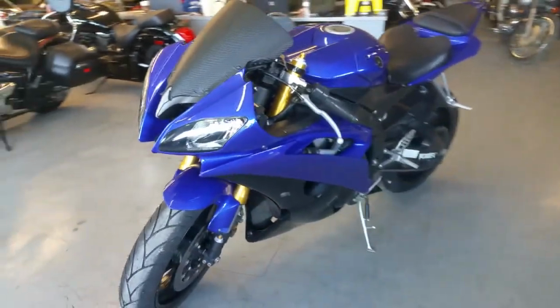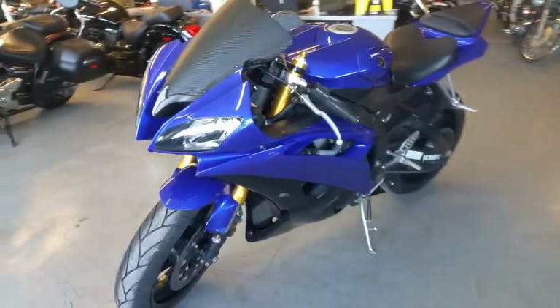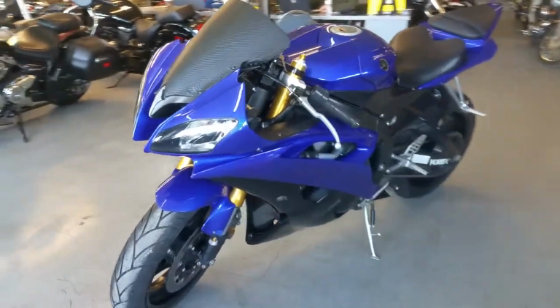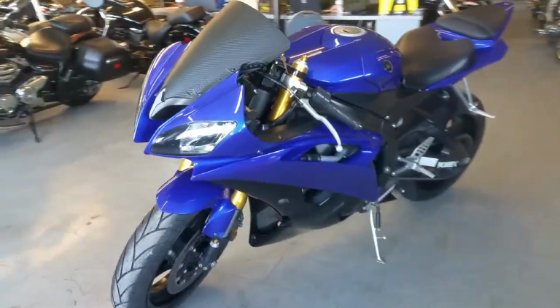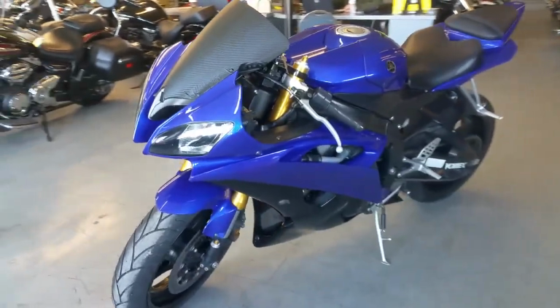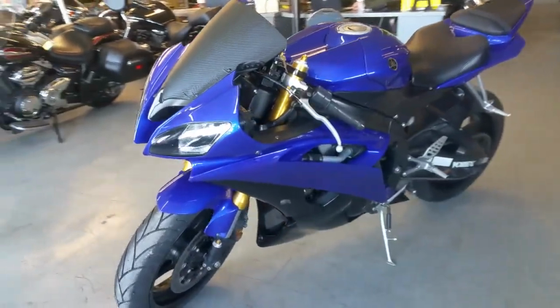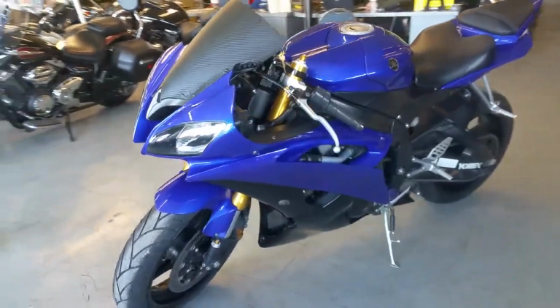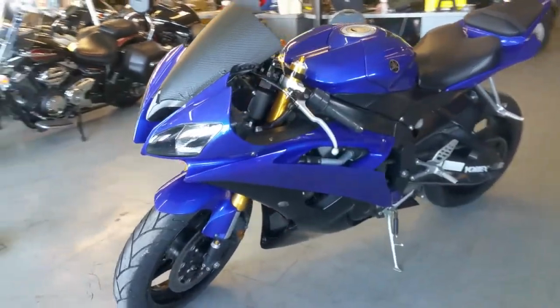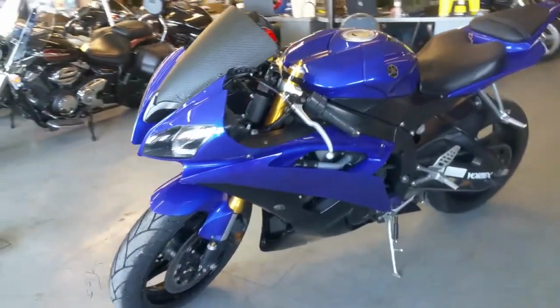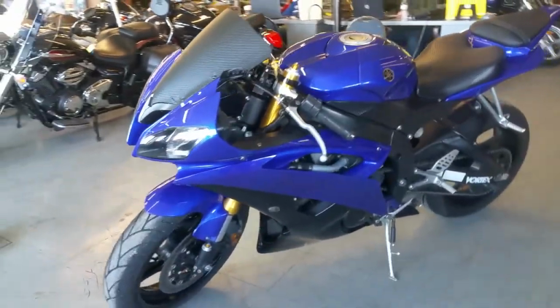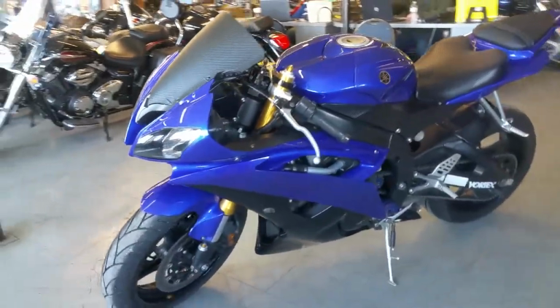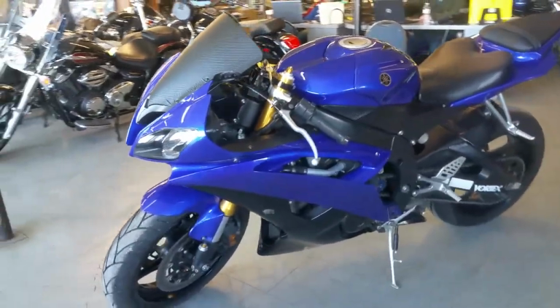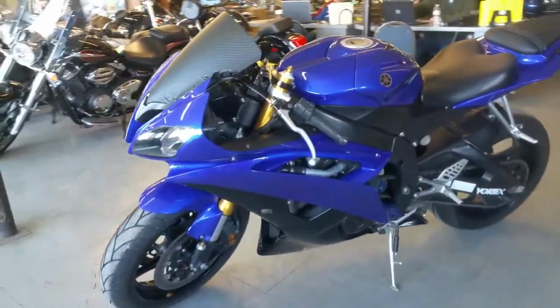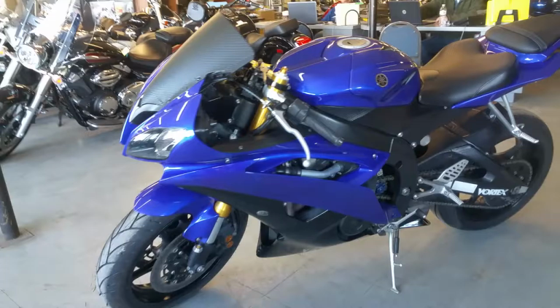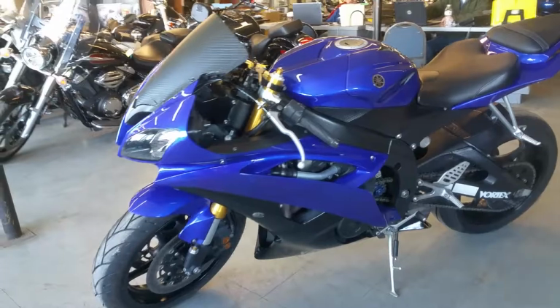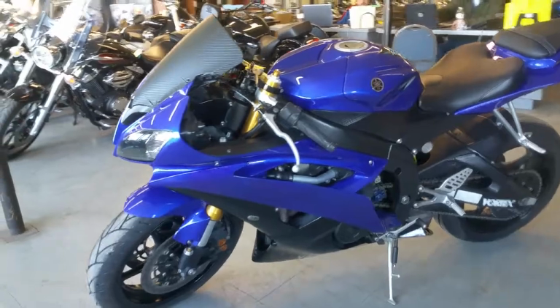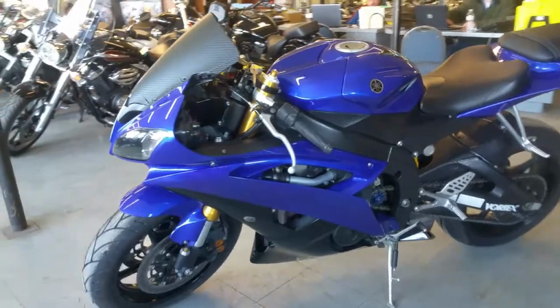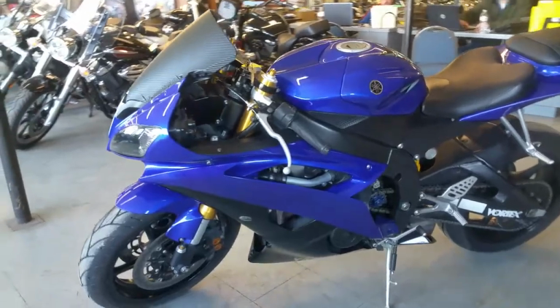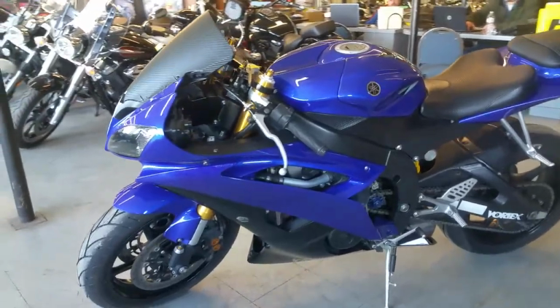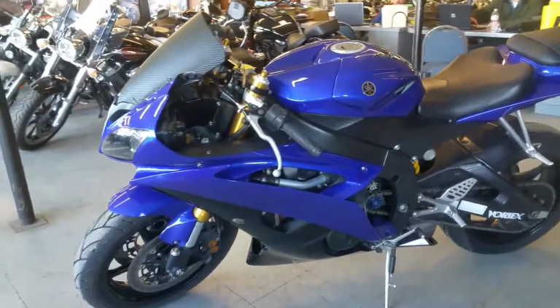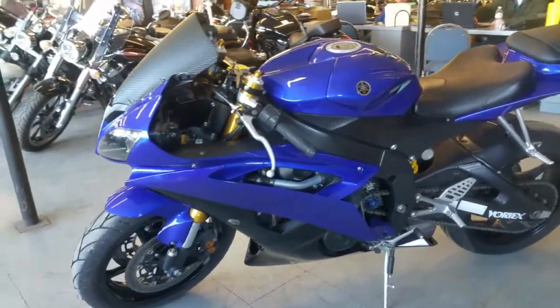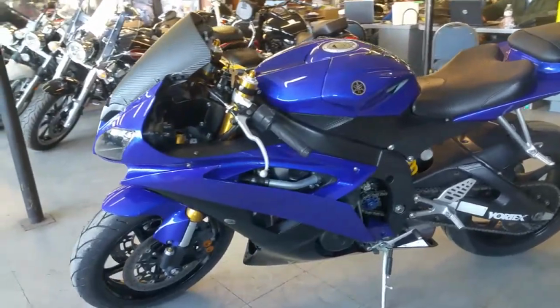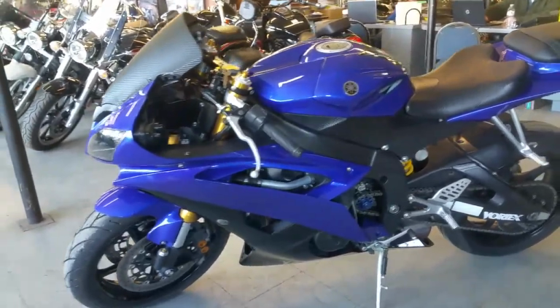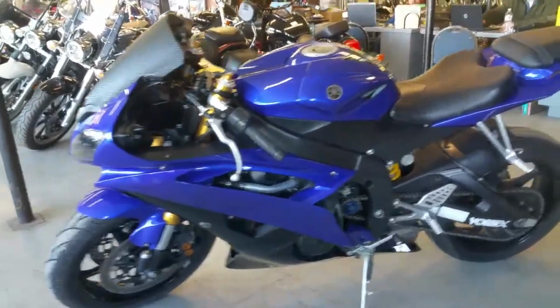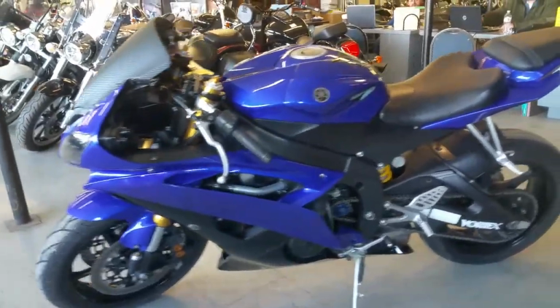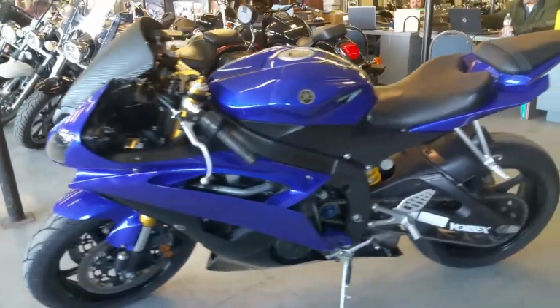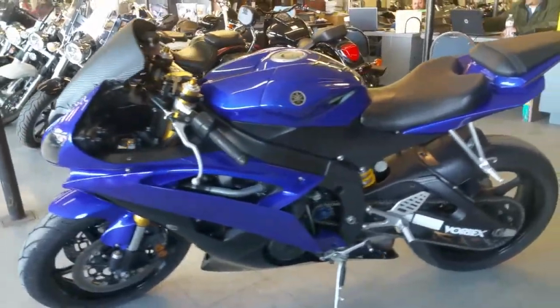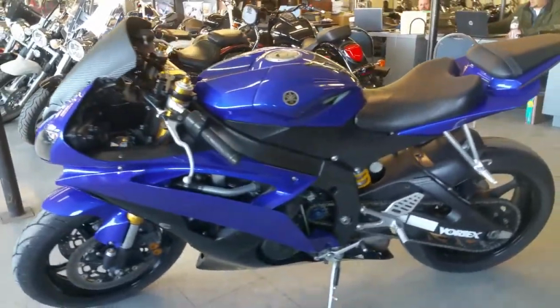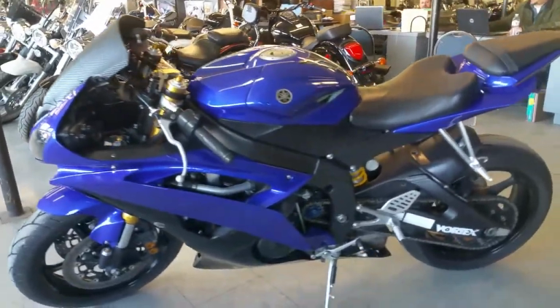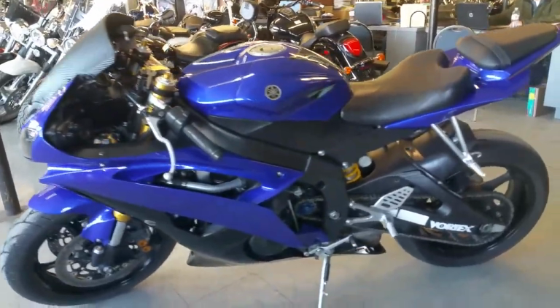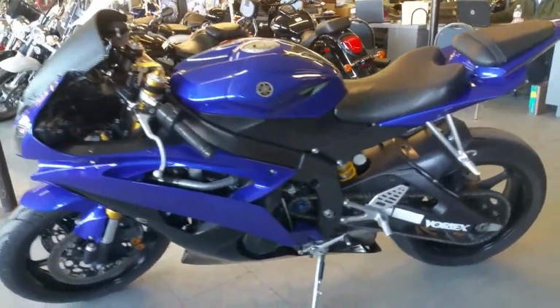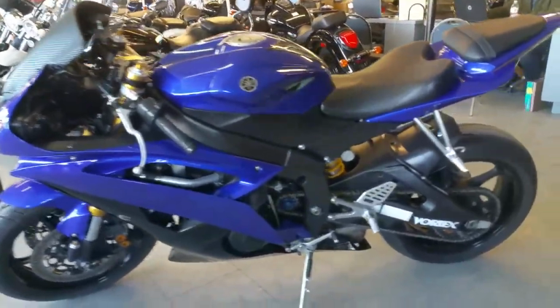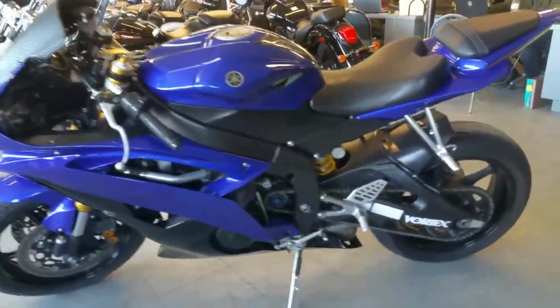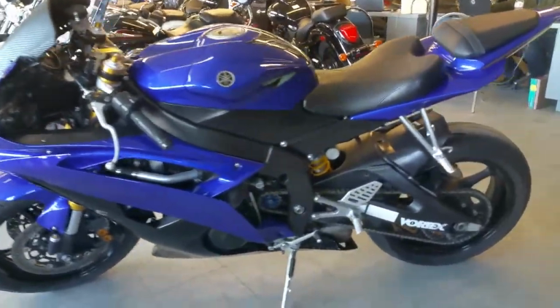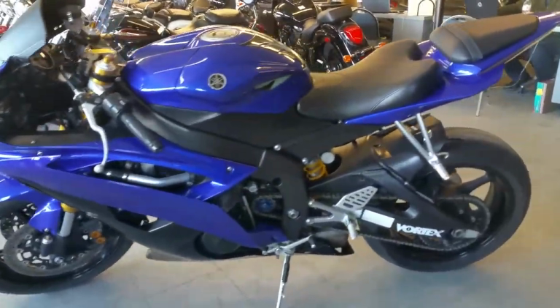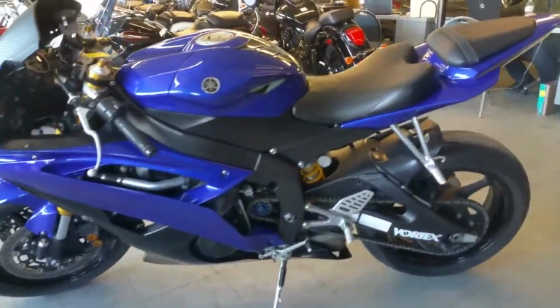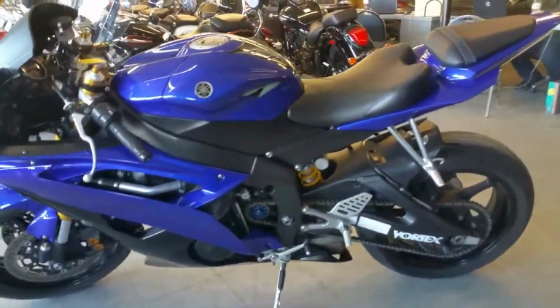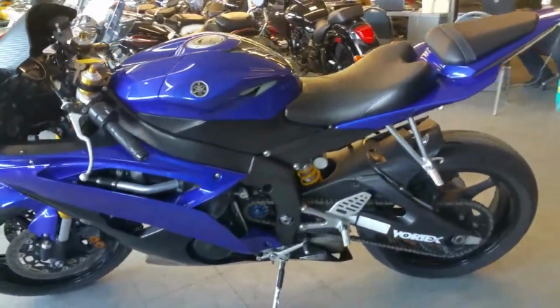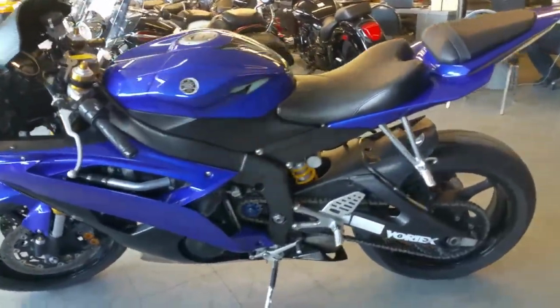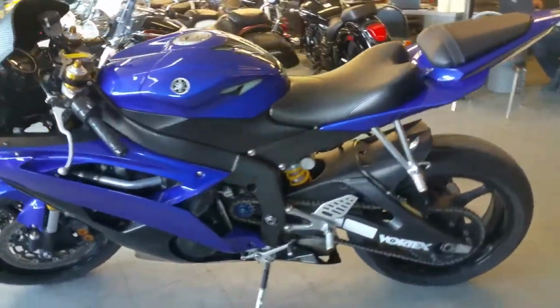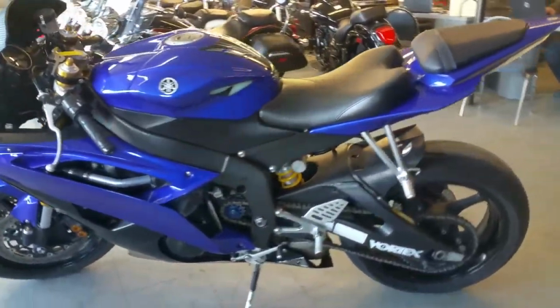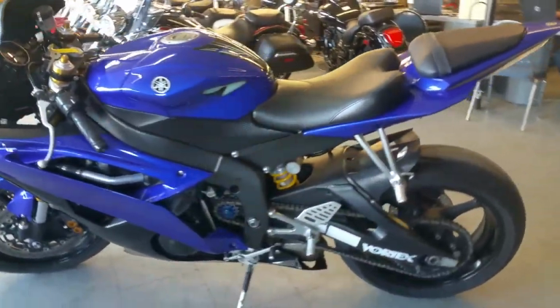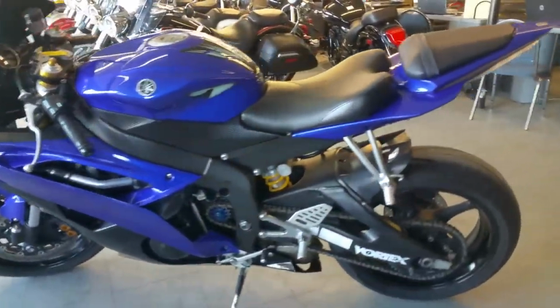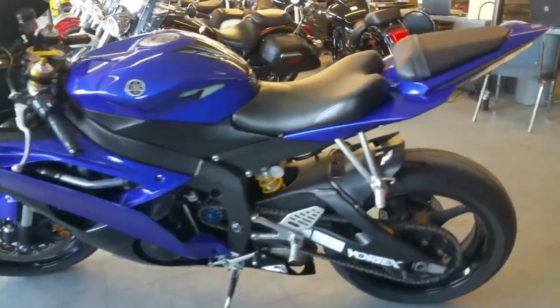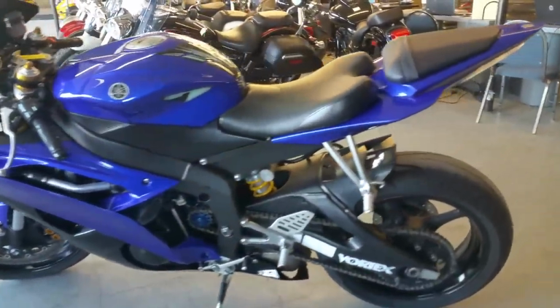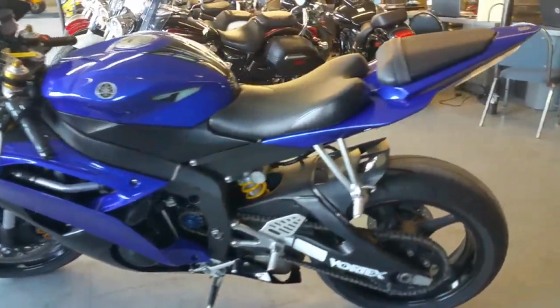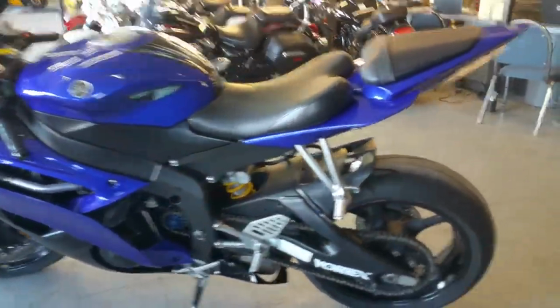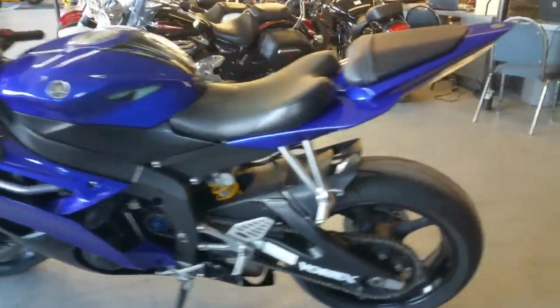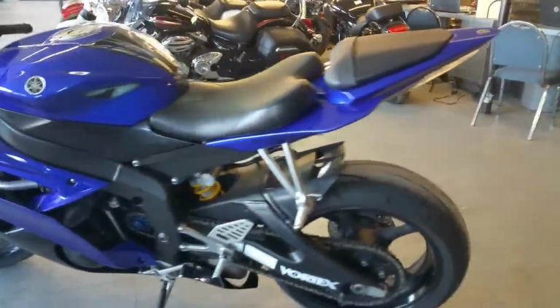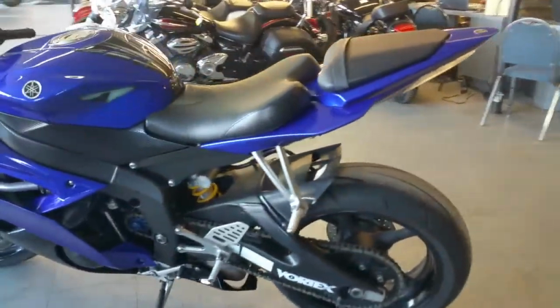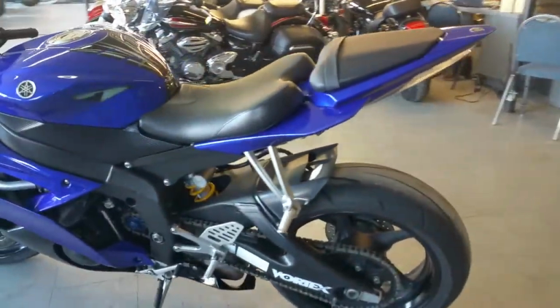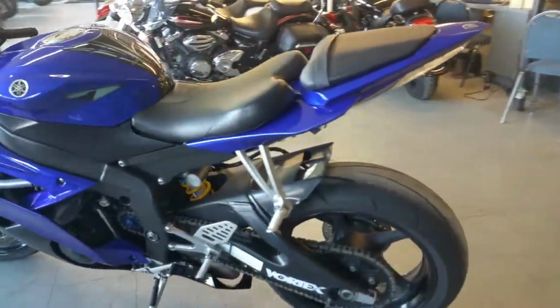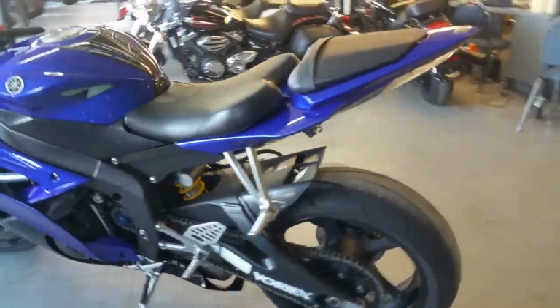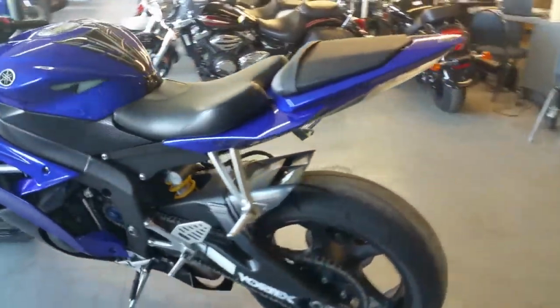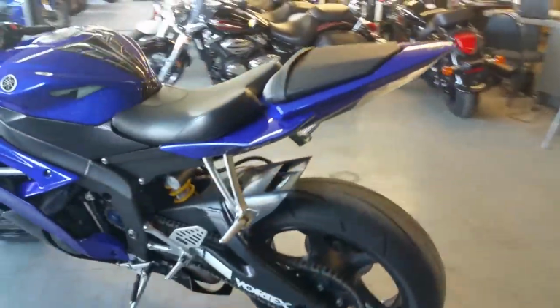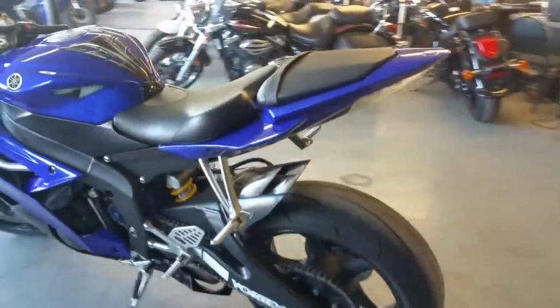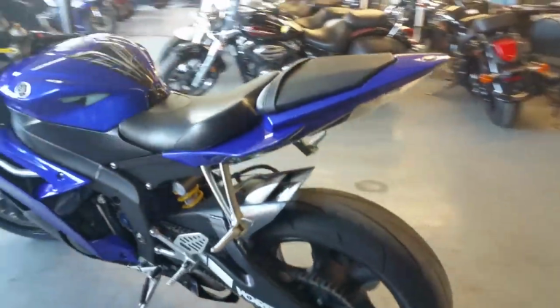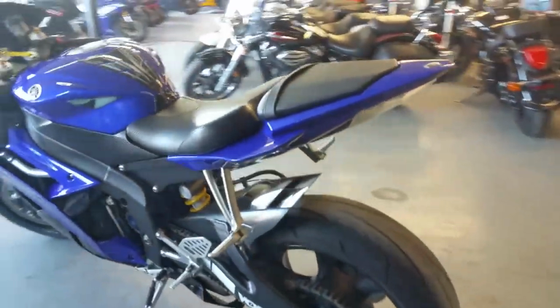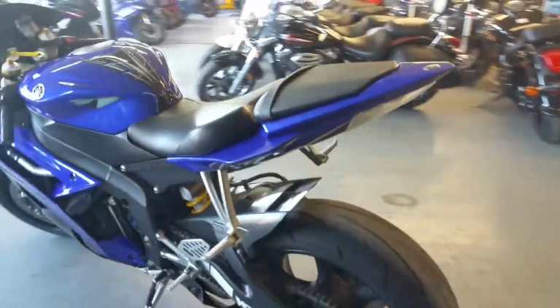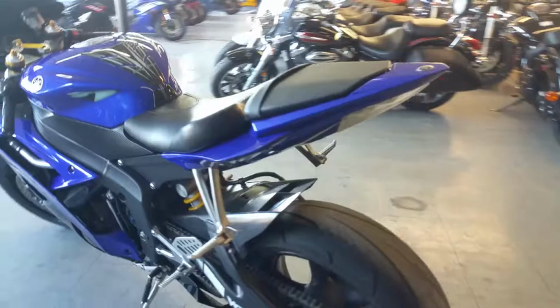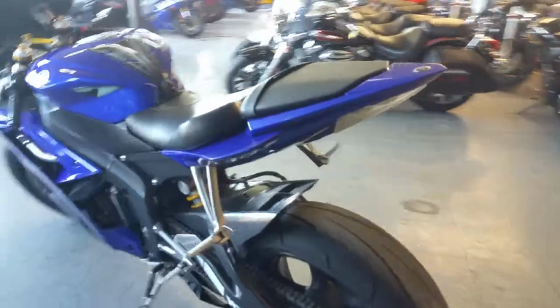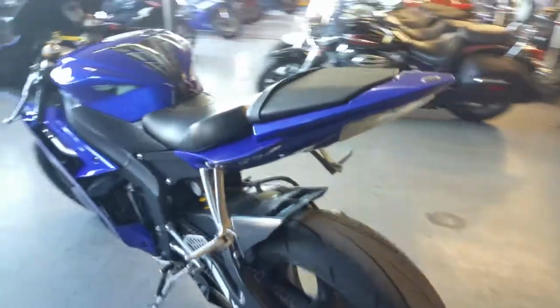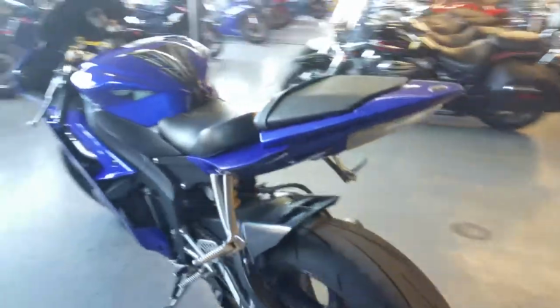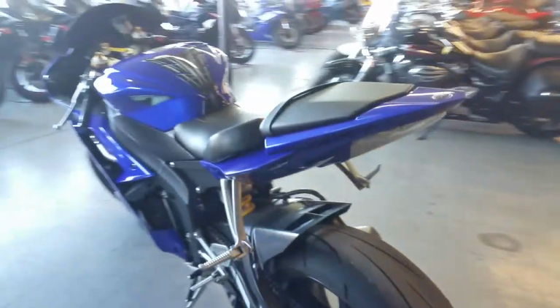Check this bike out and 50 other R6's we have on our website. Get out and ride. Visit our website approvalpowersports.com.